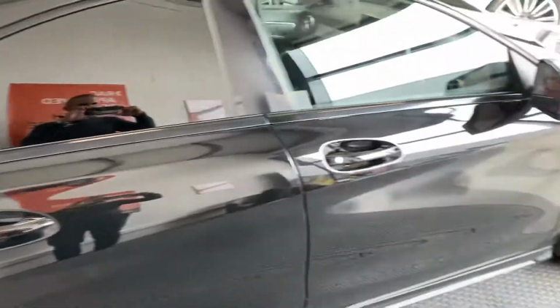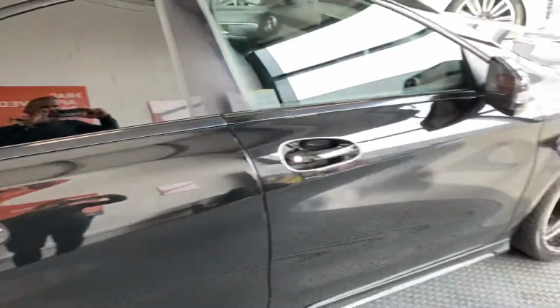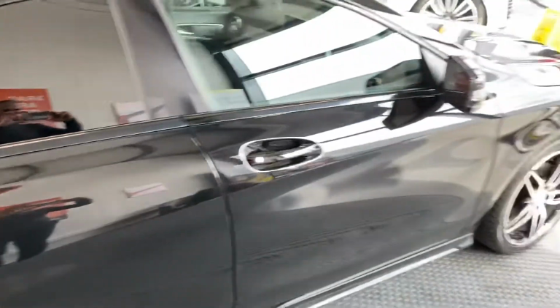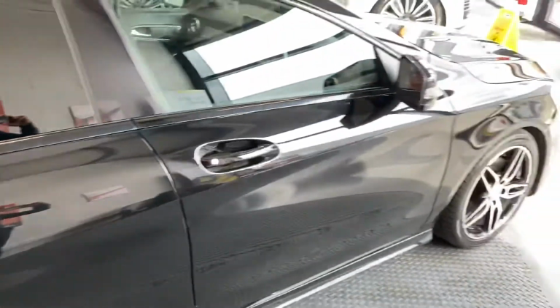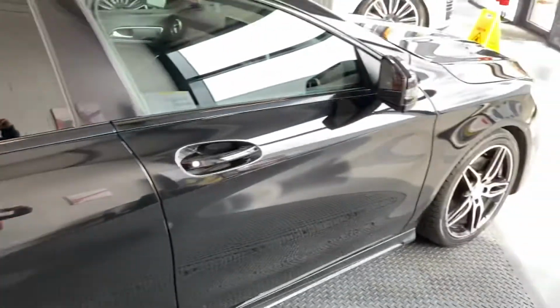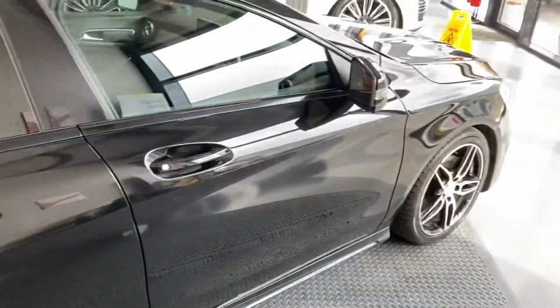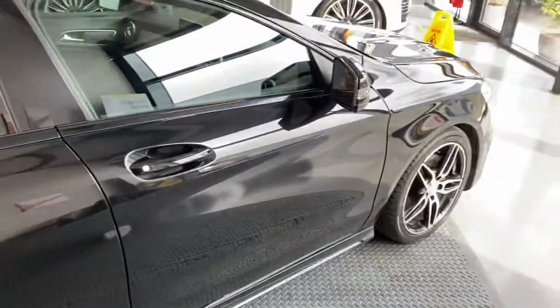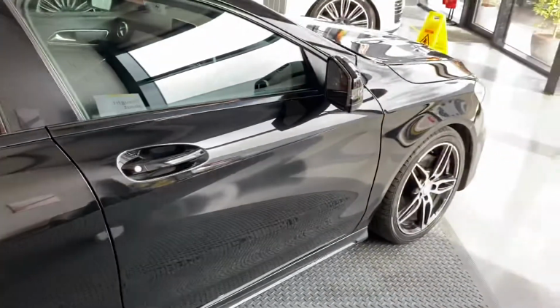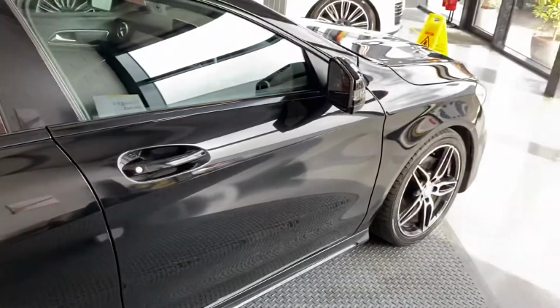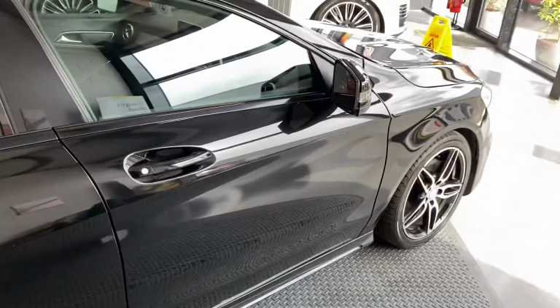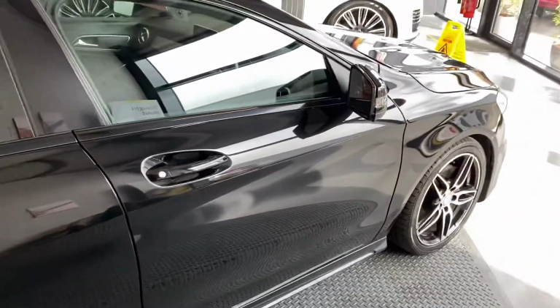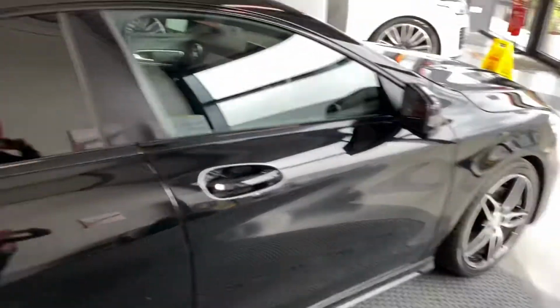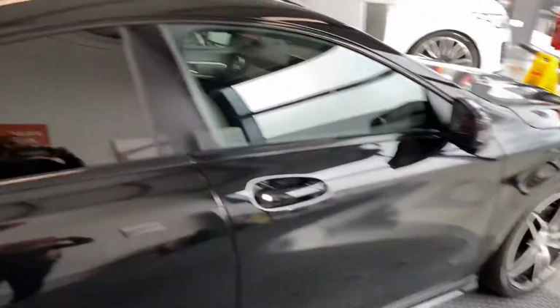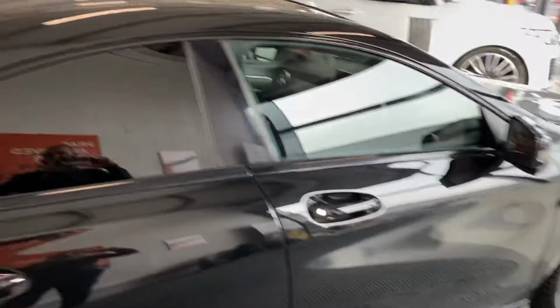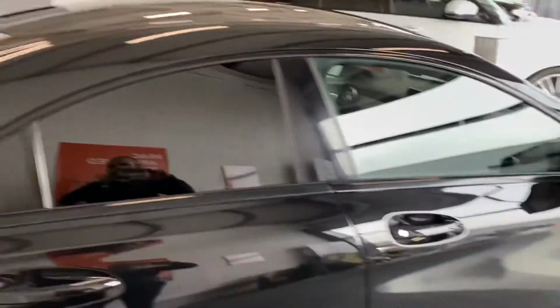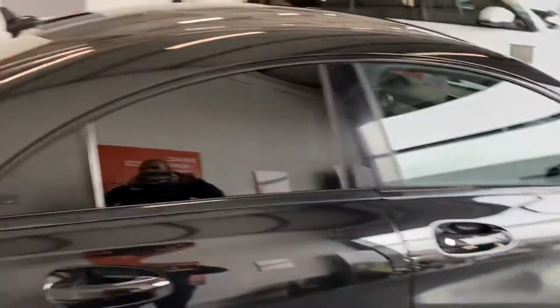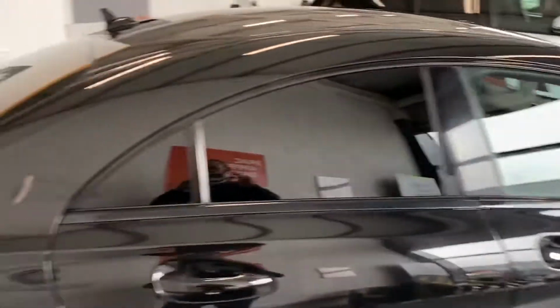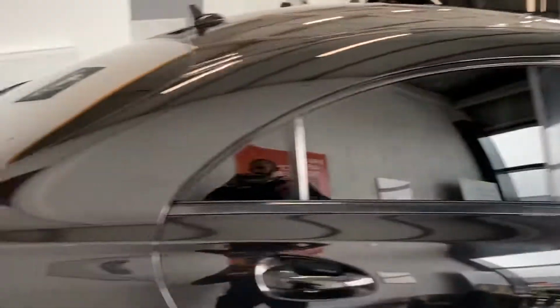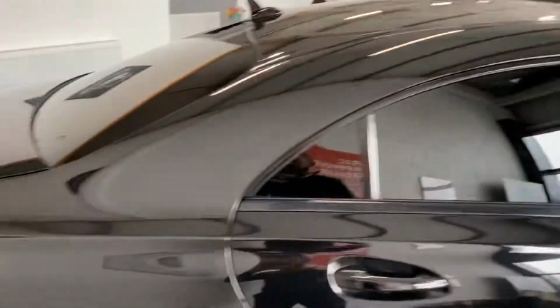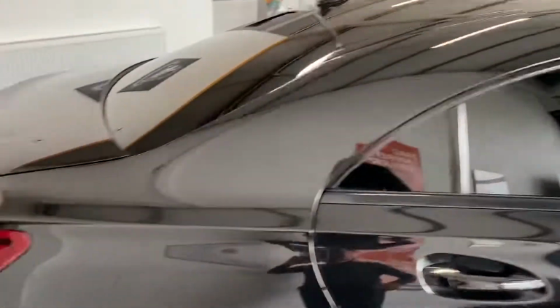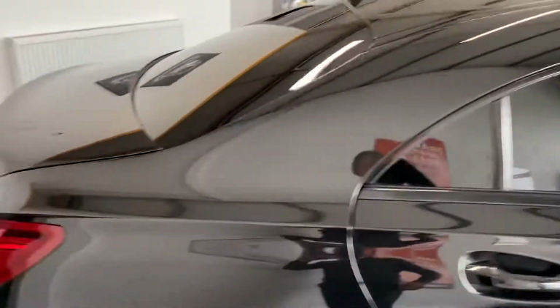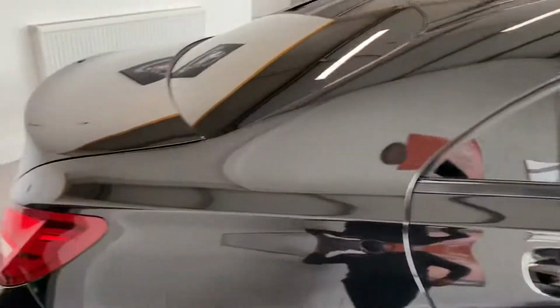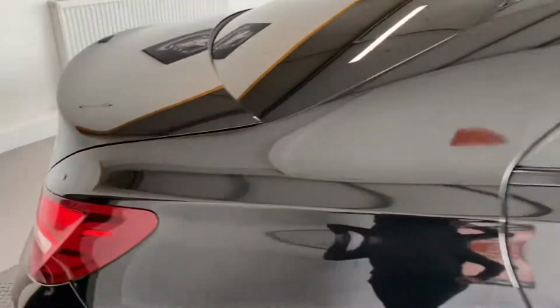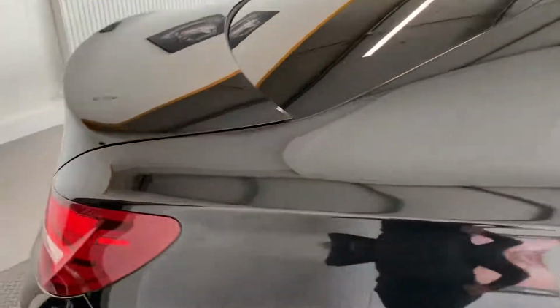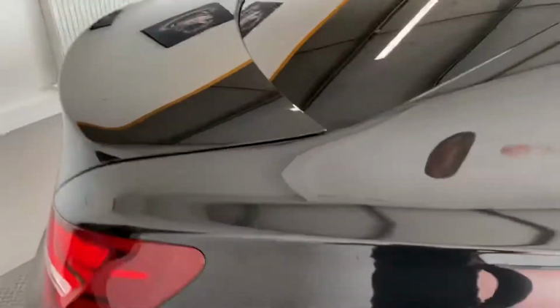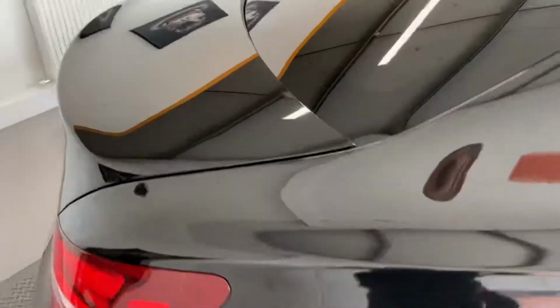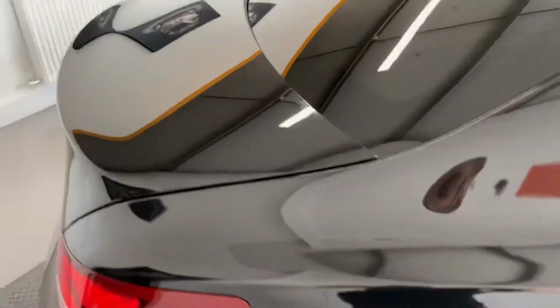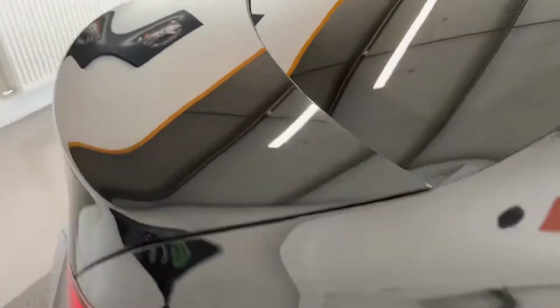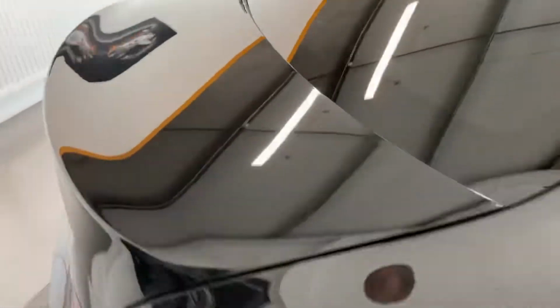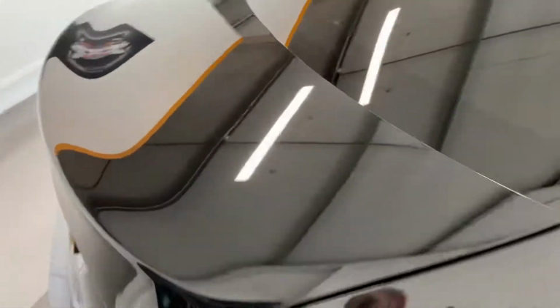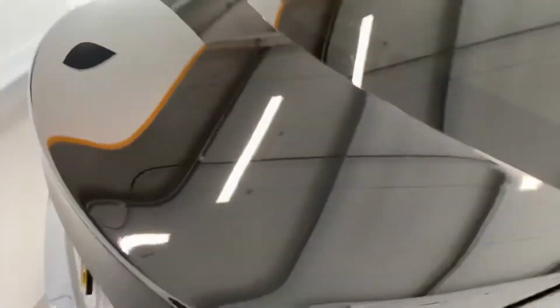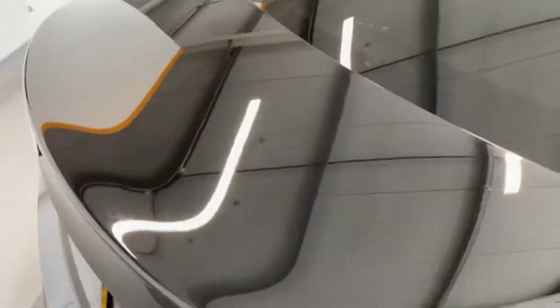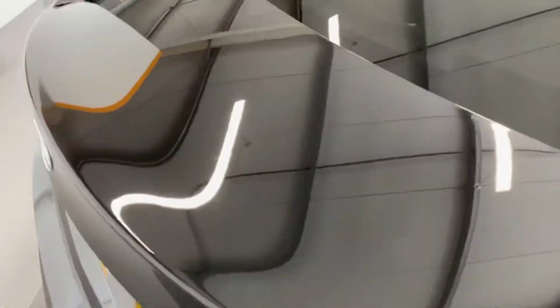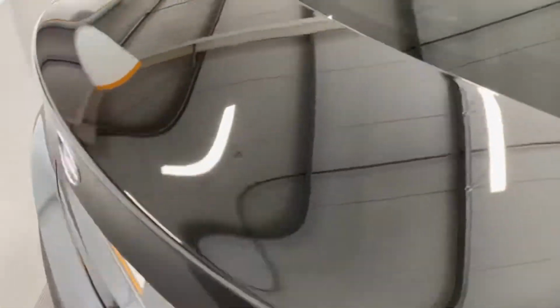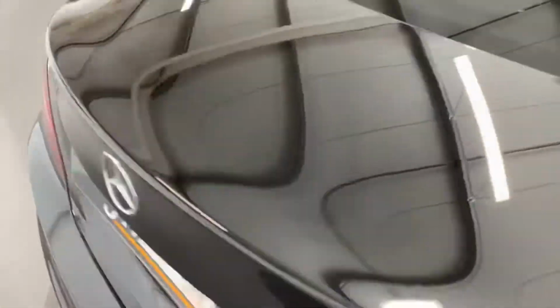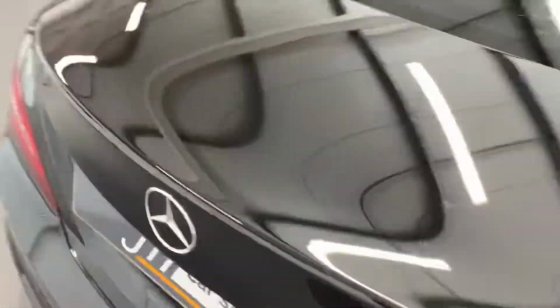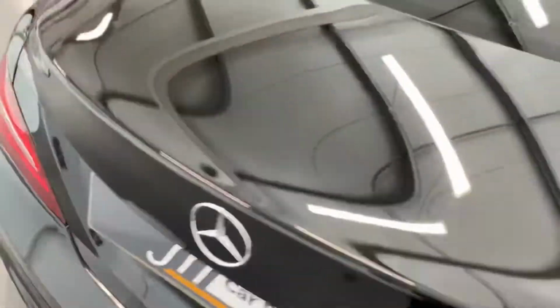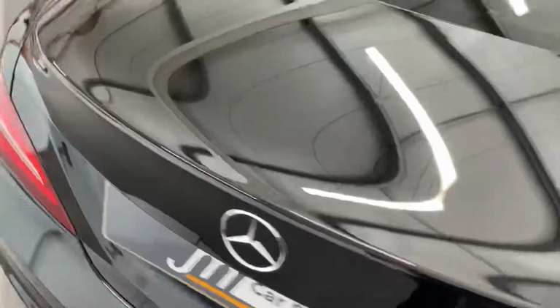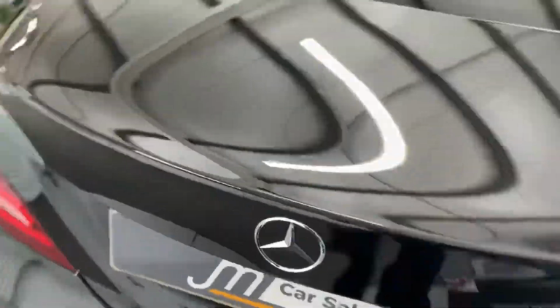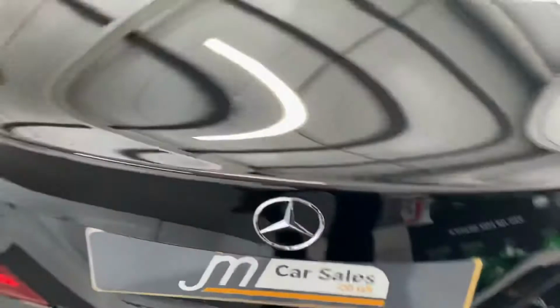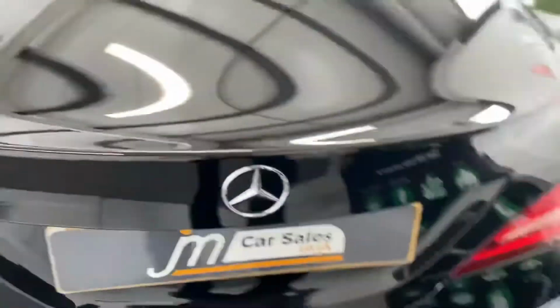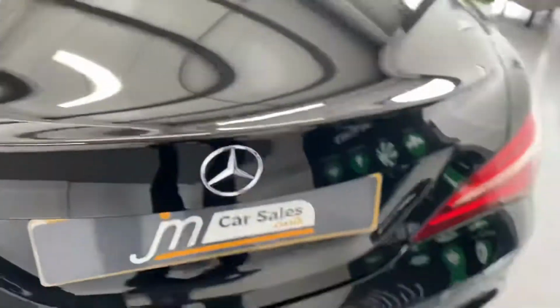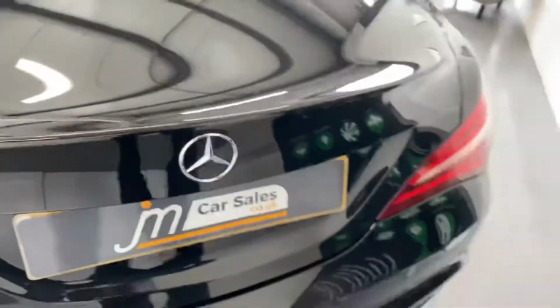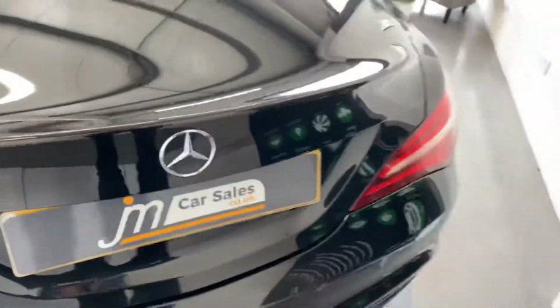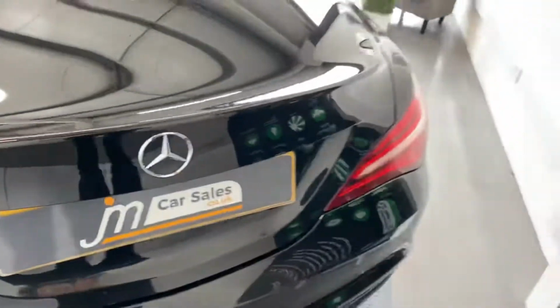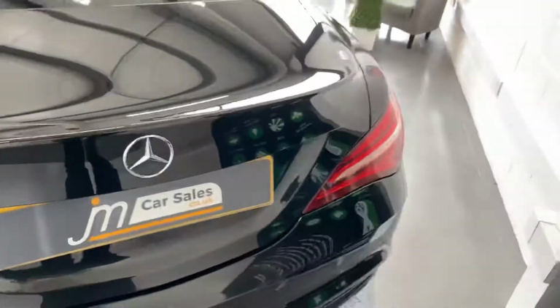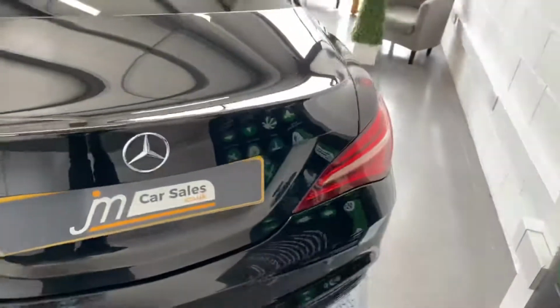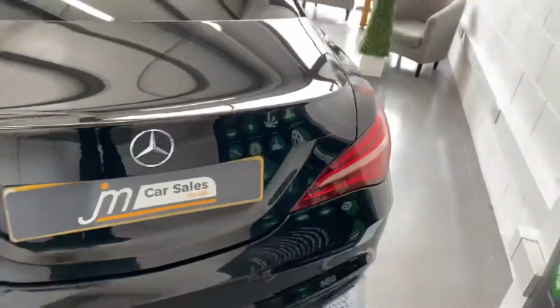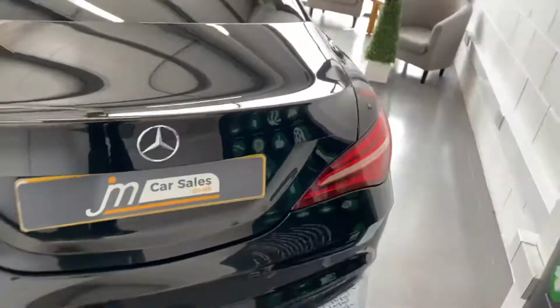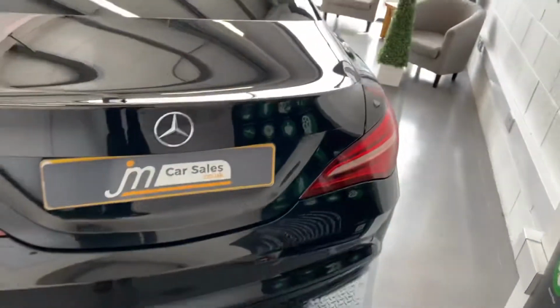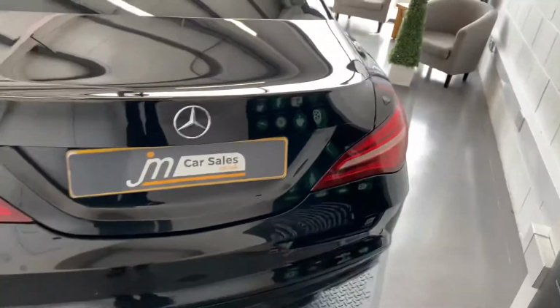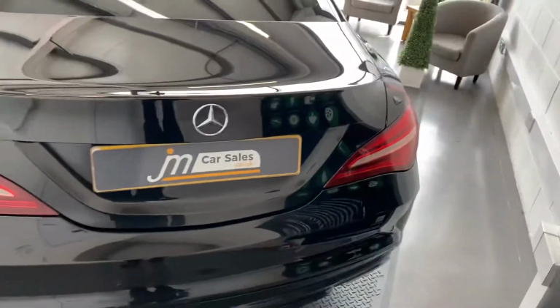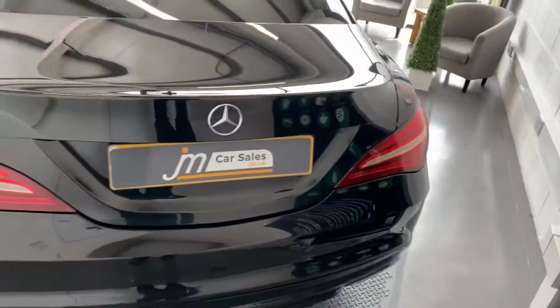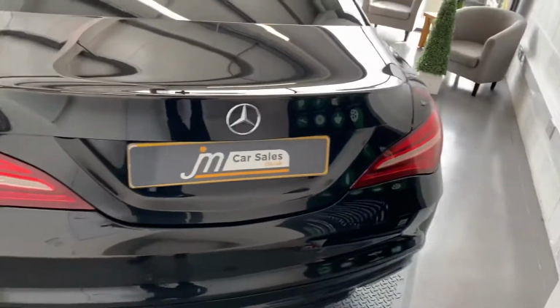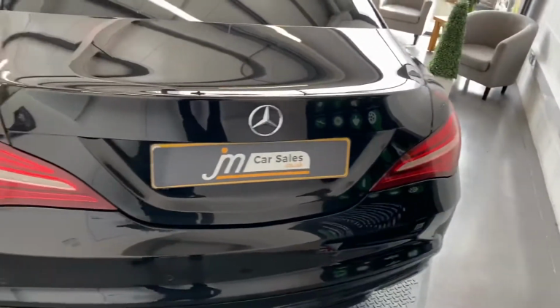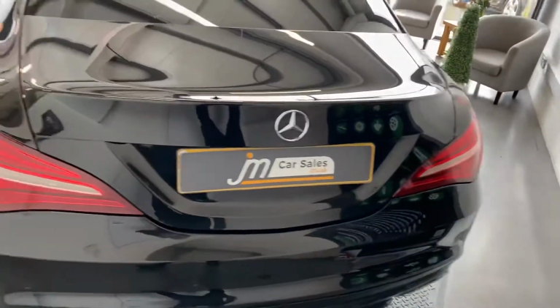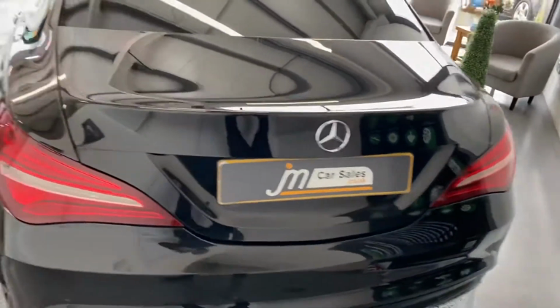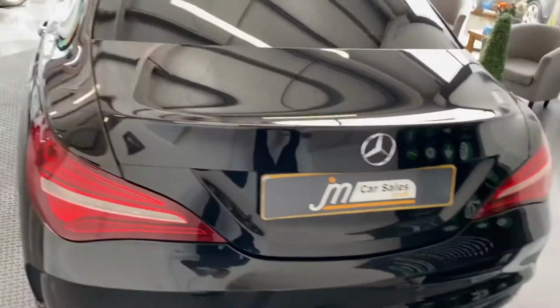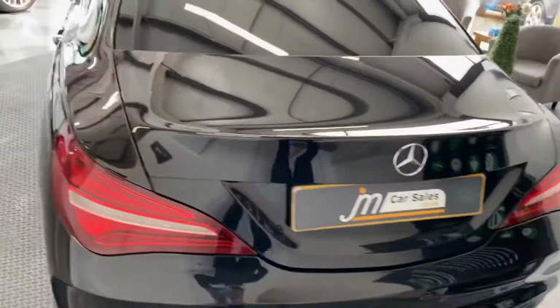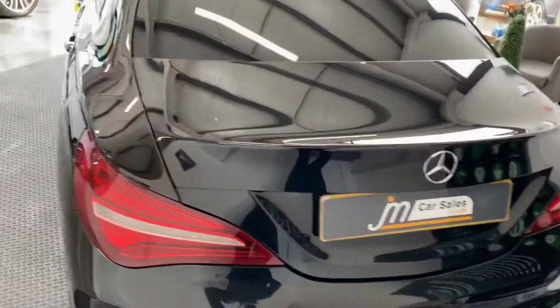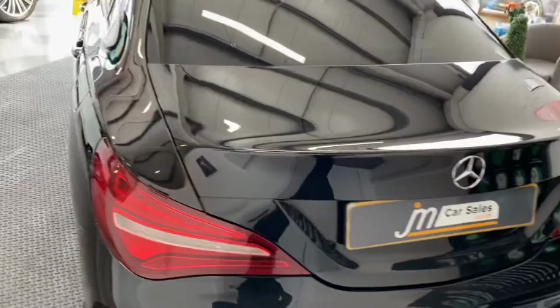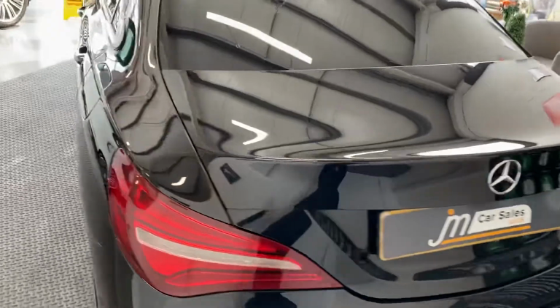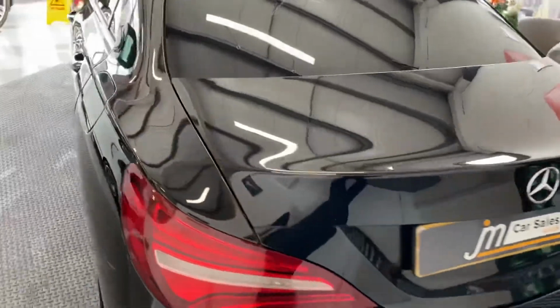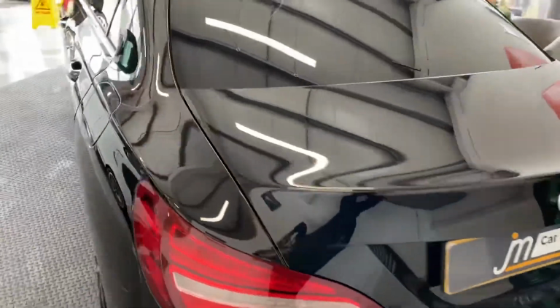I'm going to show you the condition of the car. It's a lovely big car, with £20 a year road tax and 70 miles per gallon.